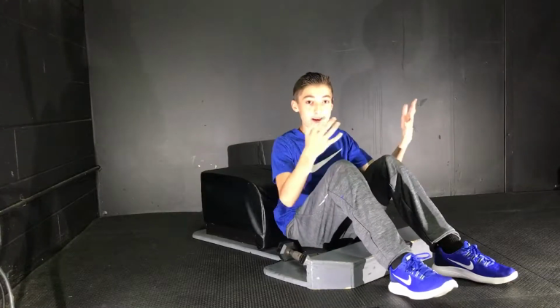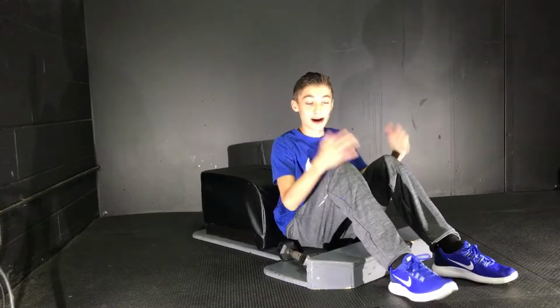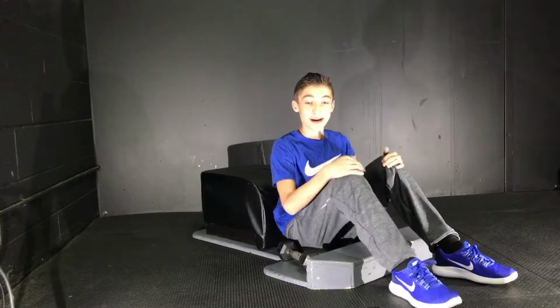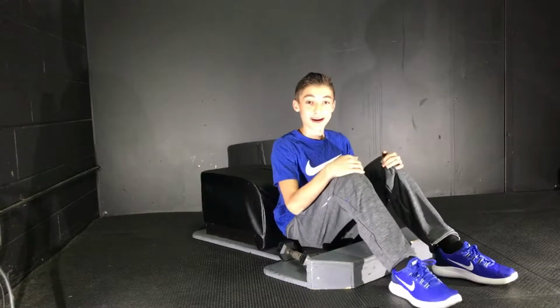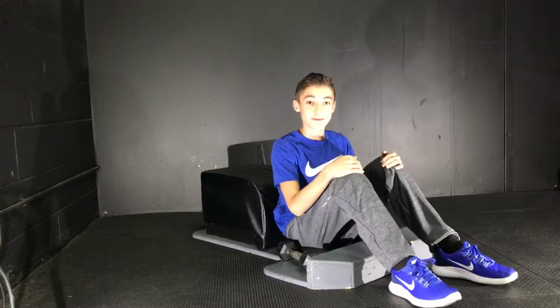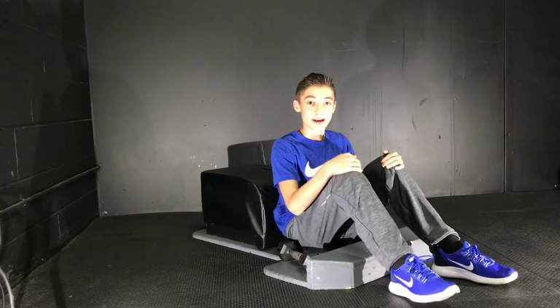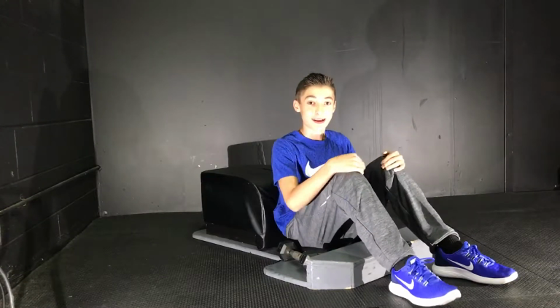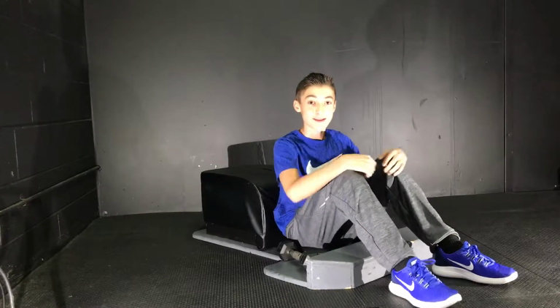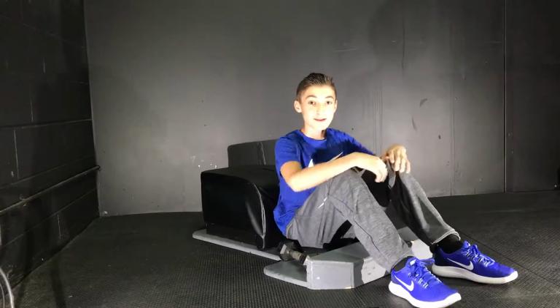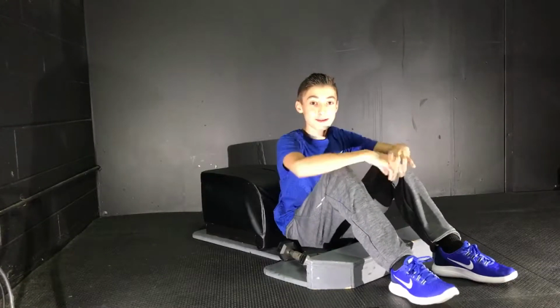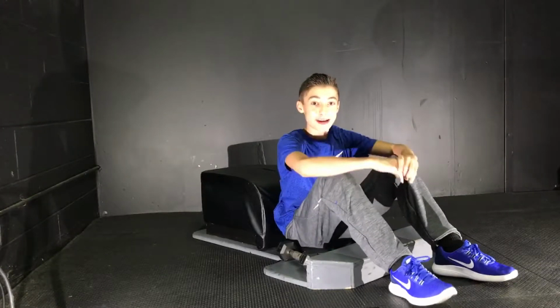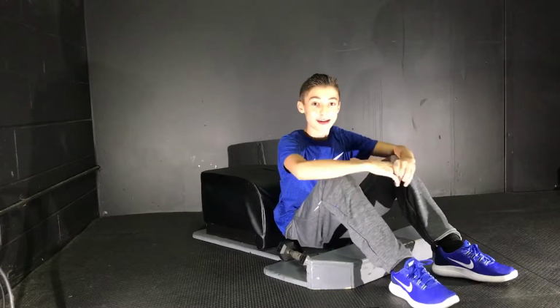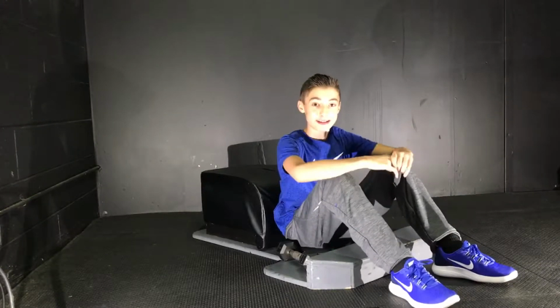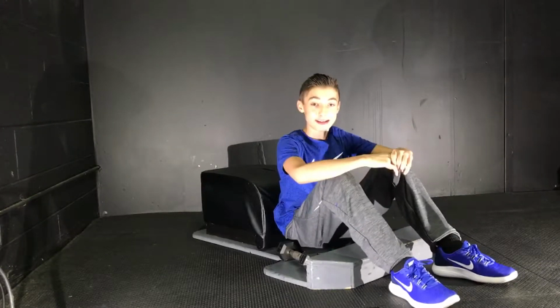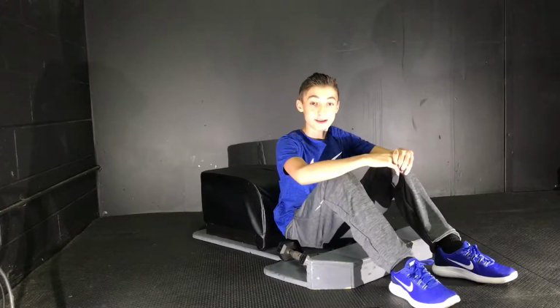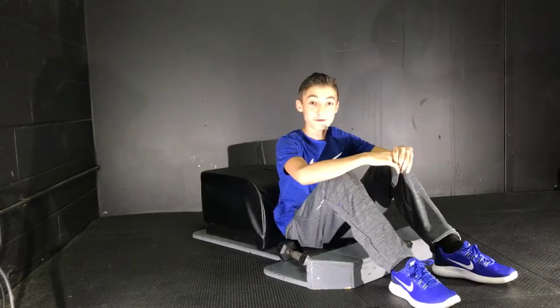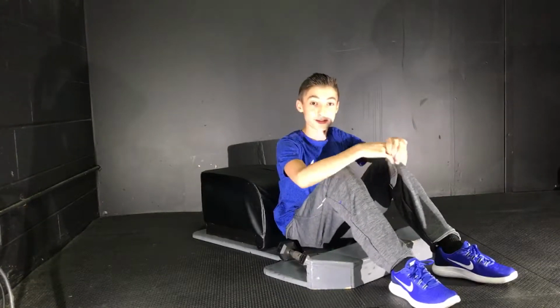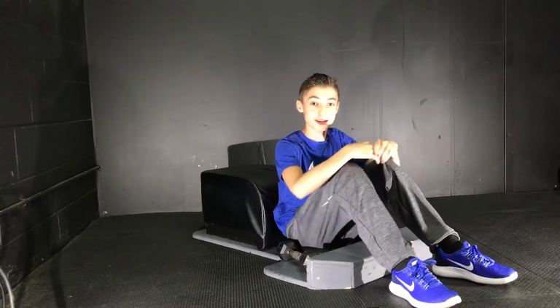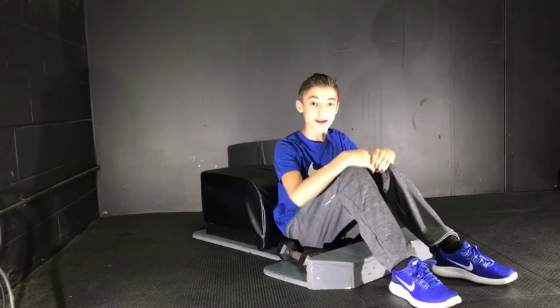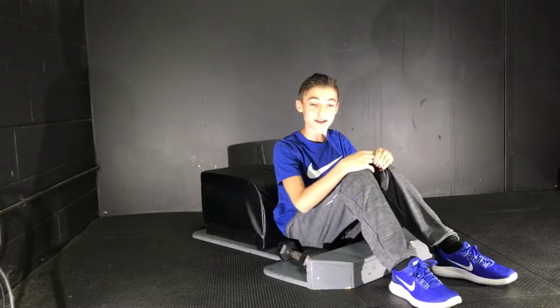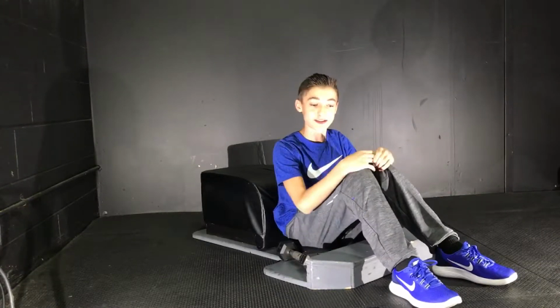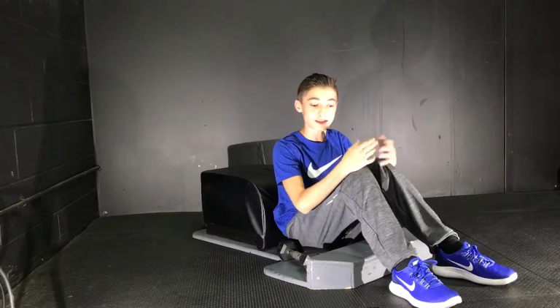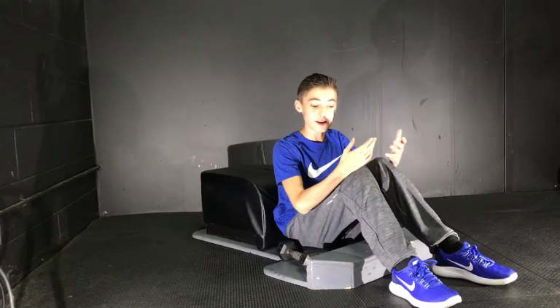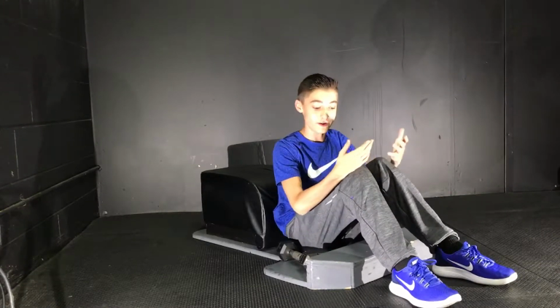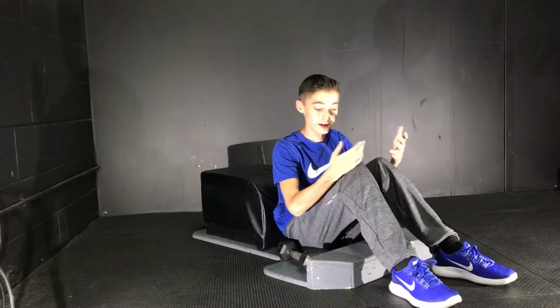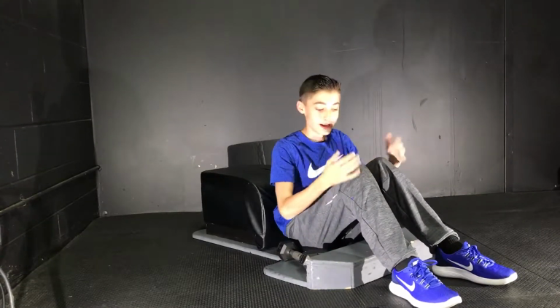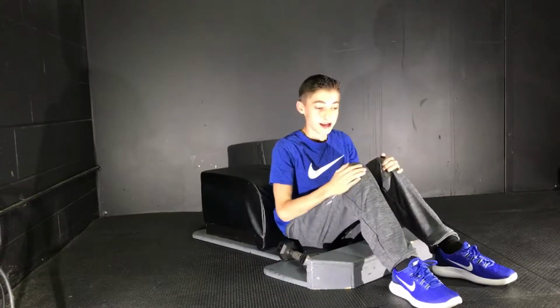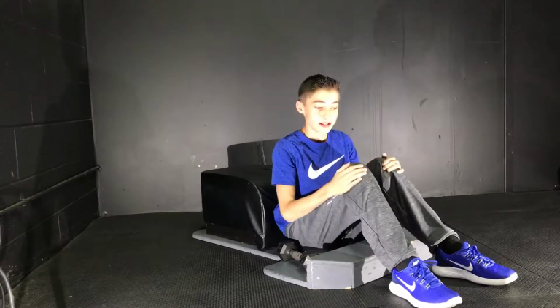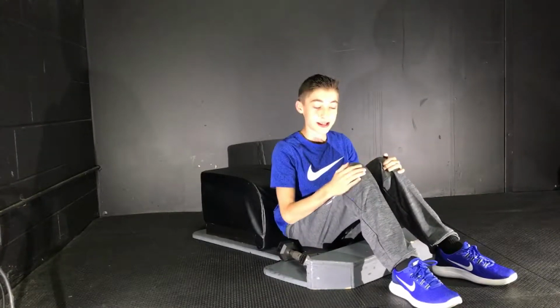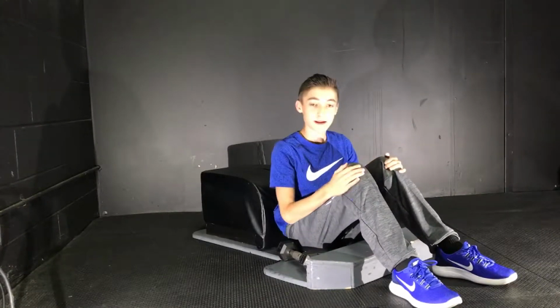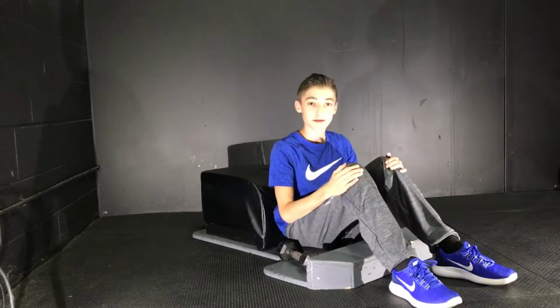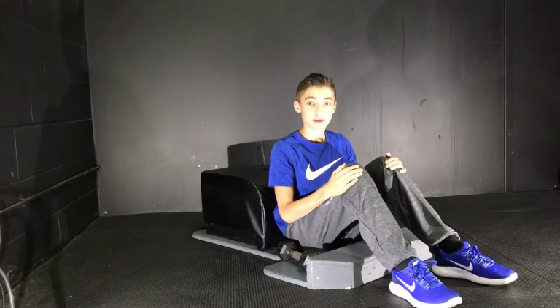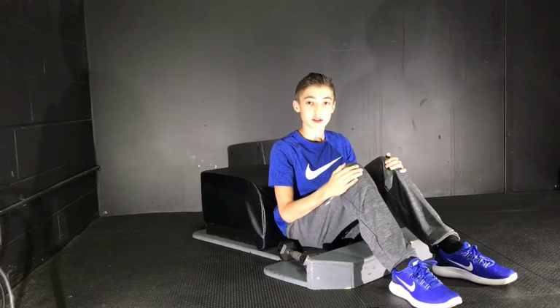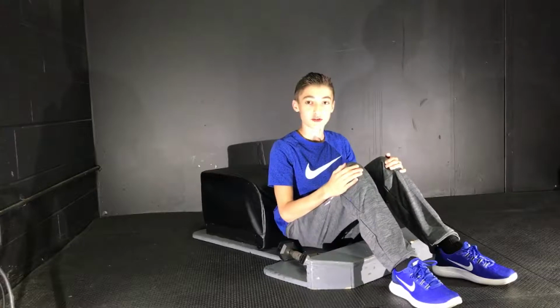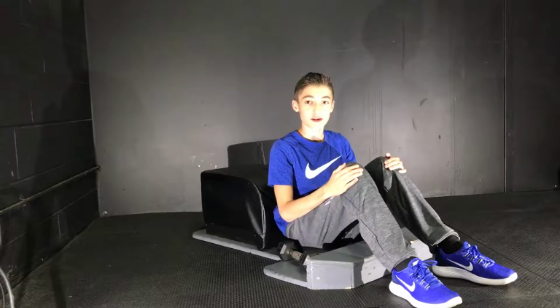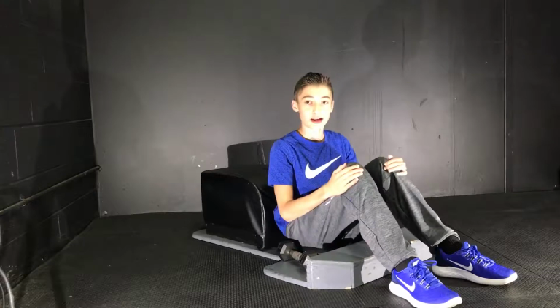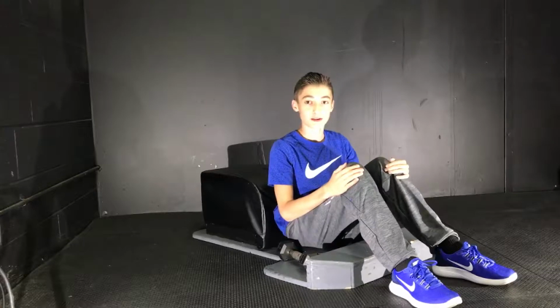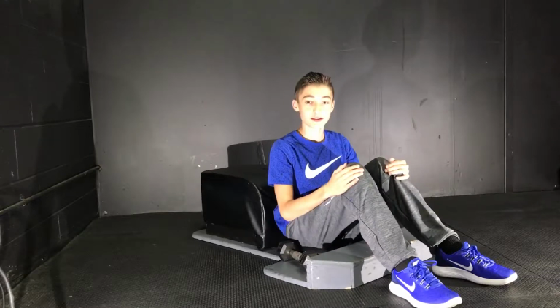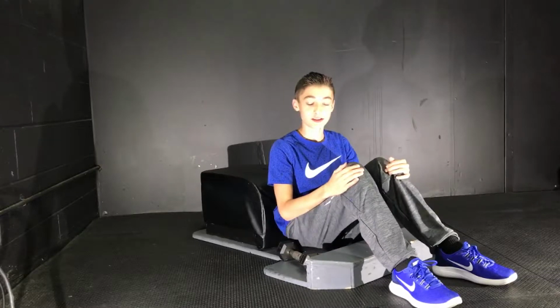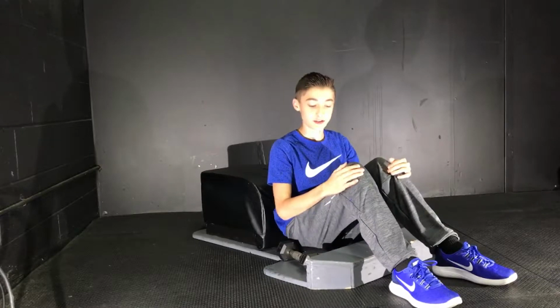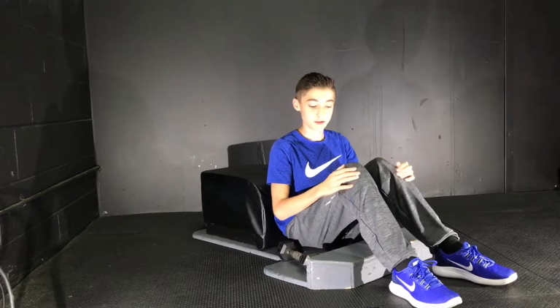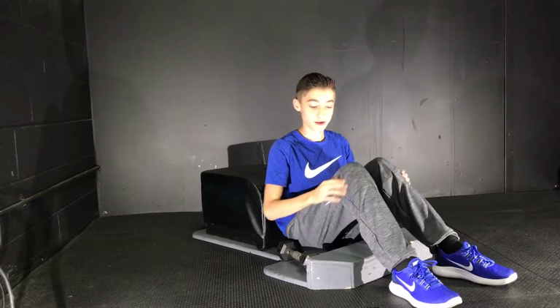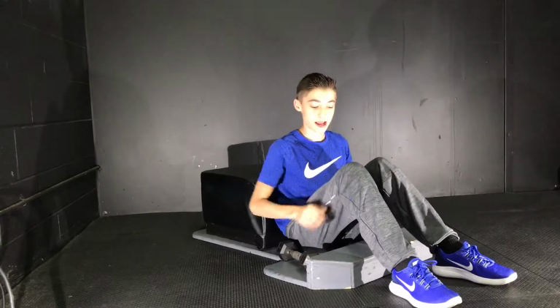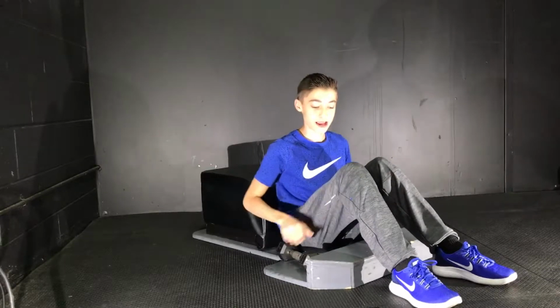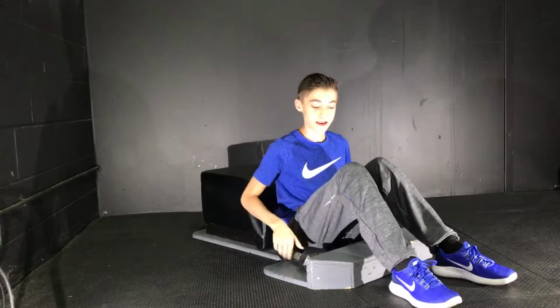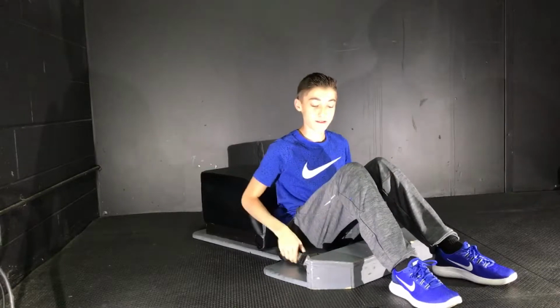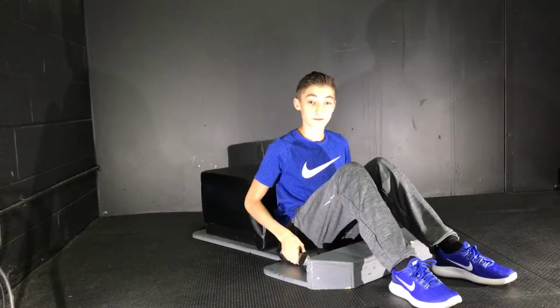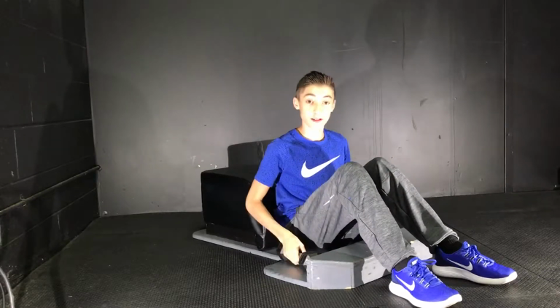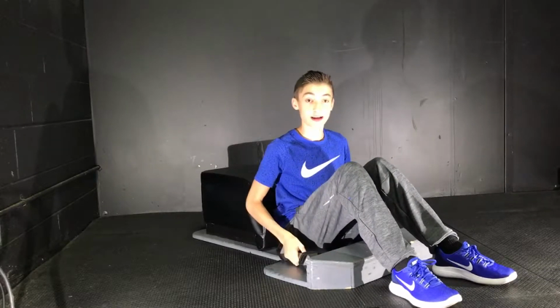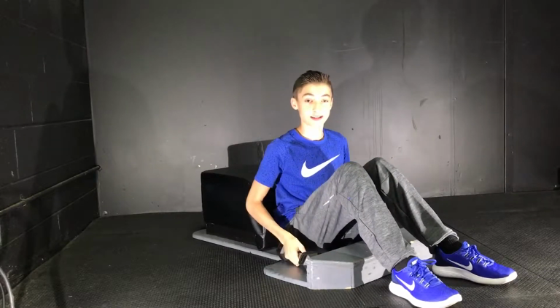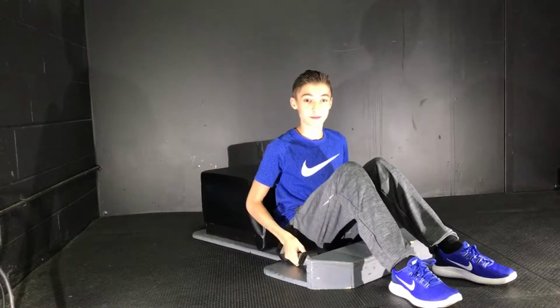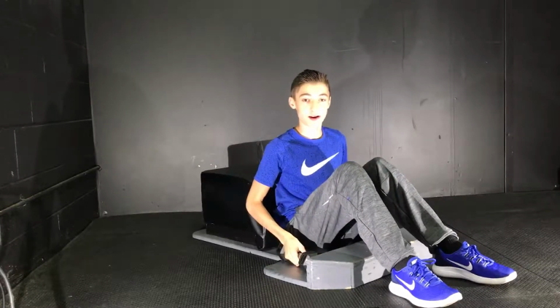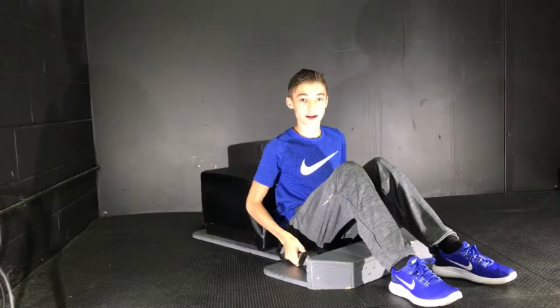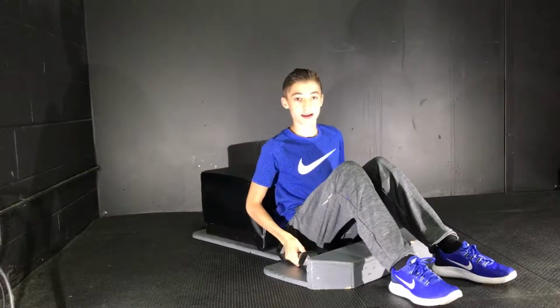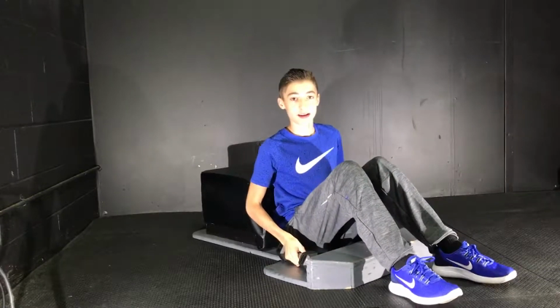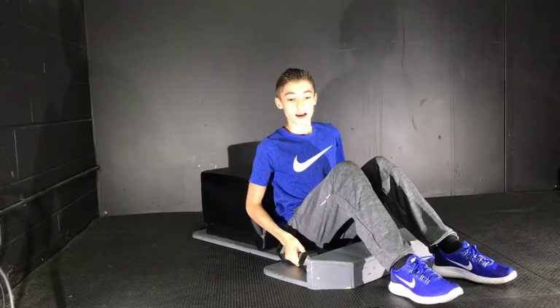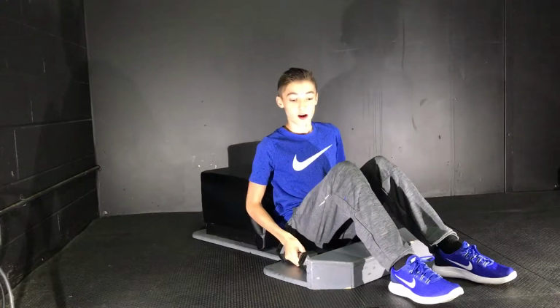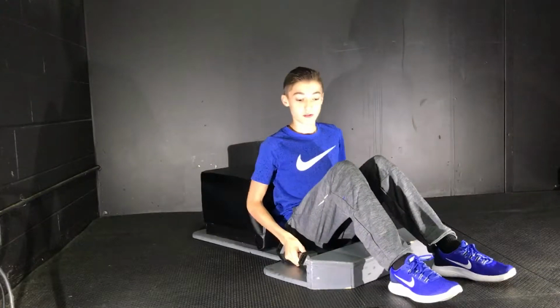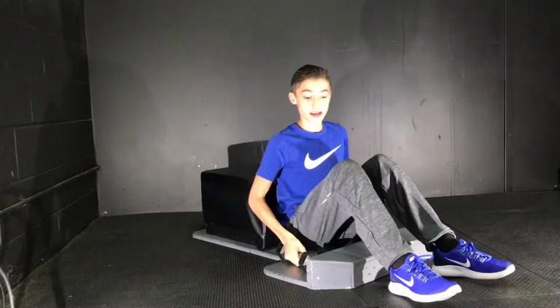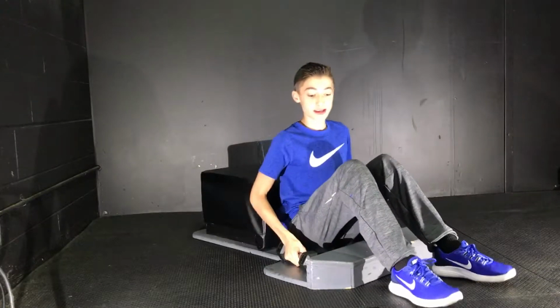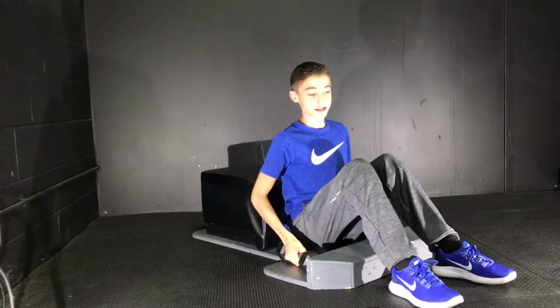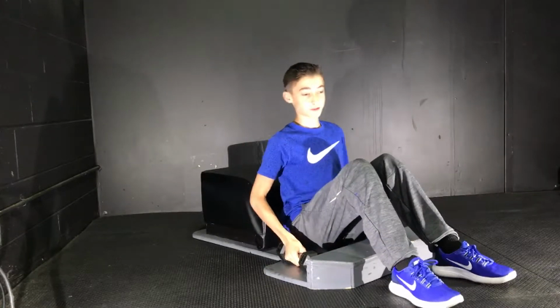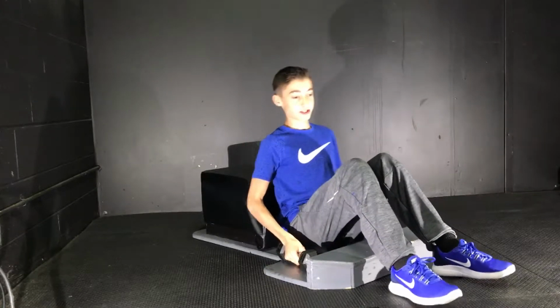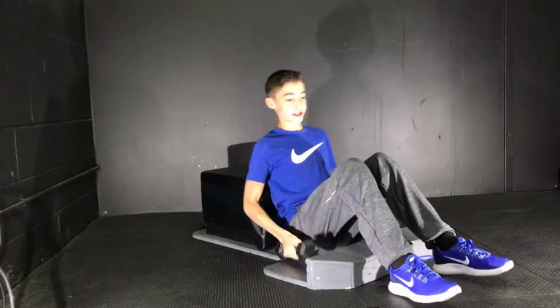Hi, I'm Matthew, and thank you for clicking on this video. Today I'm going to be showing you how to do a fly Tabata on the answer machine.